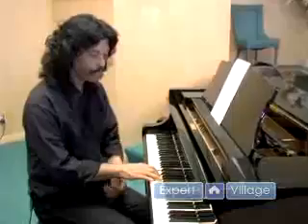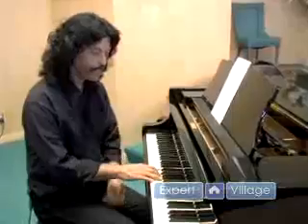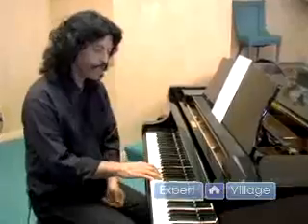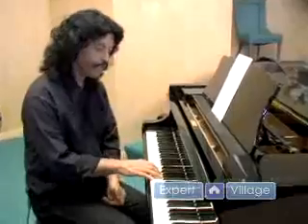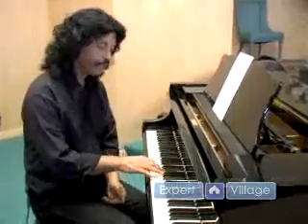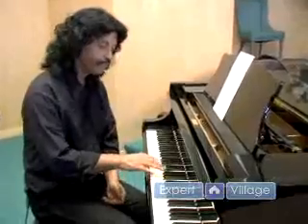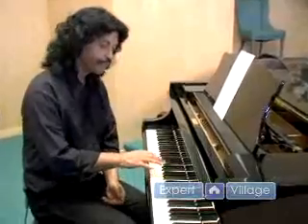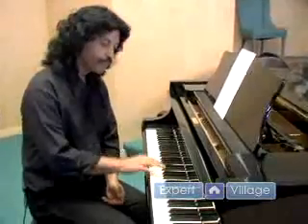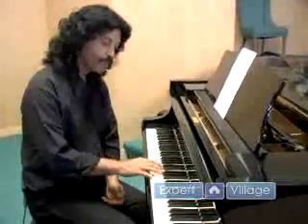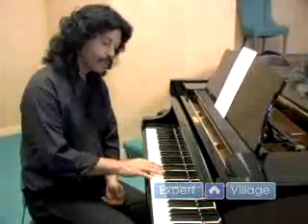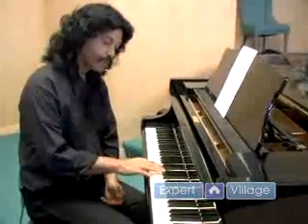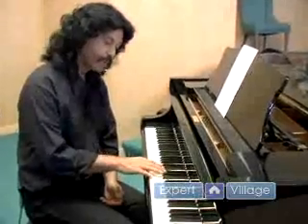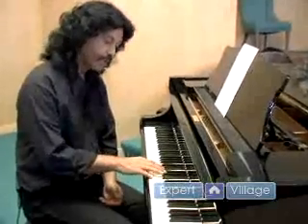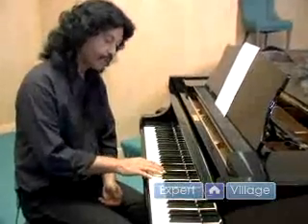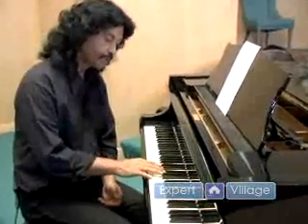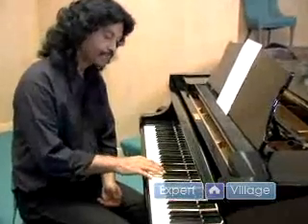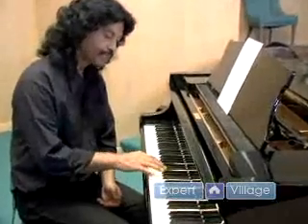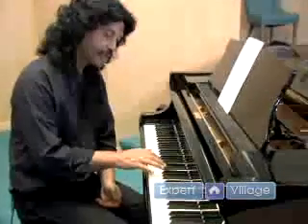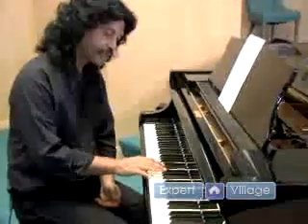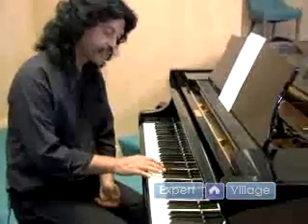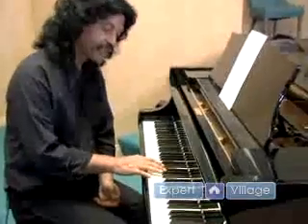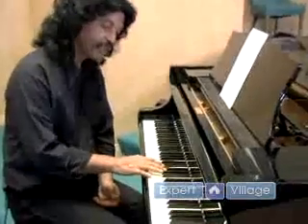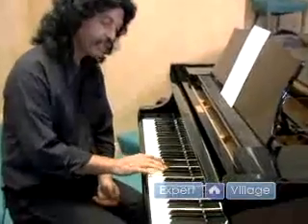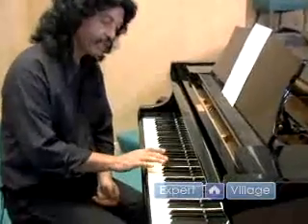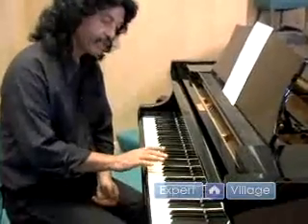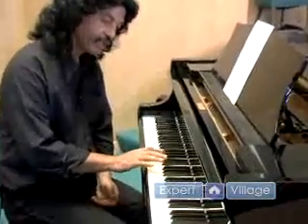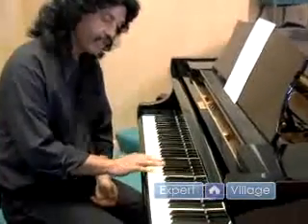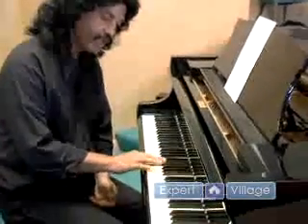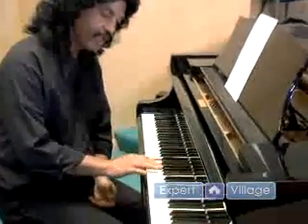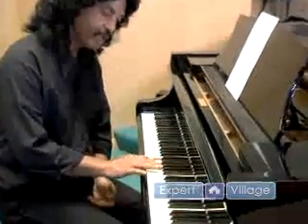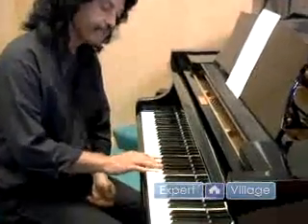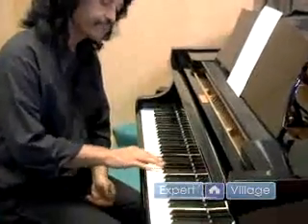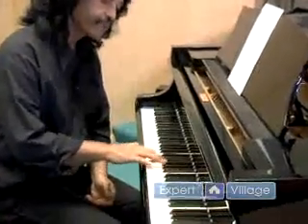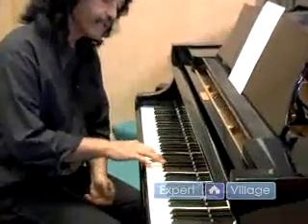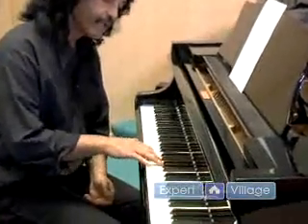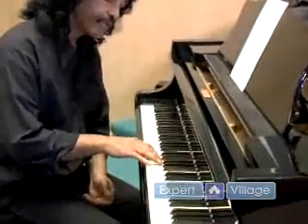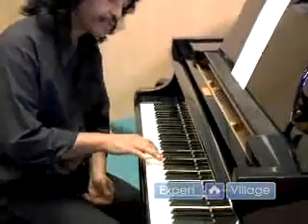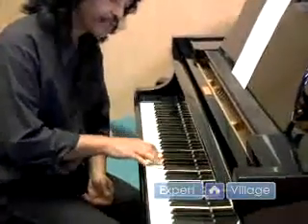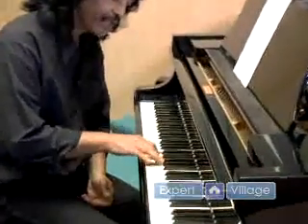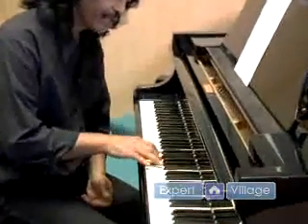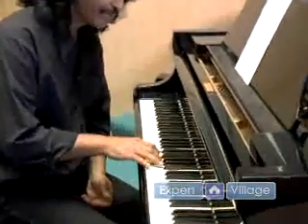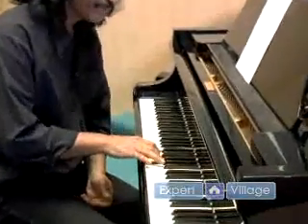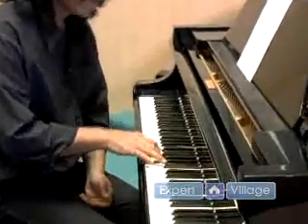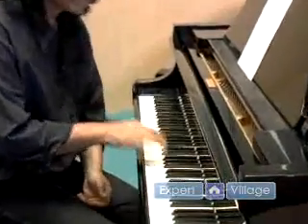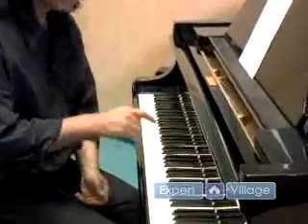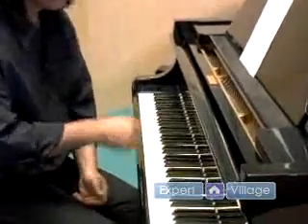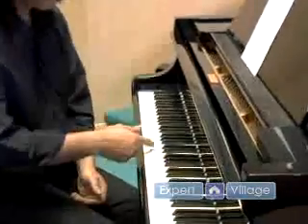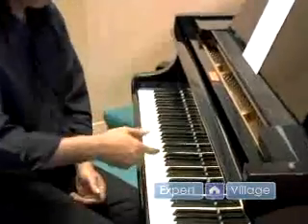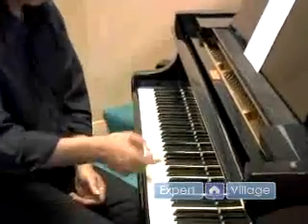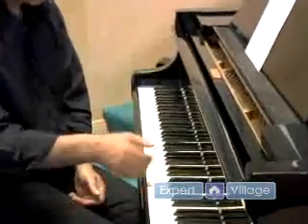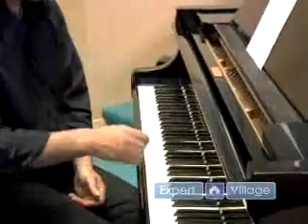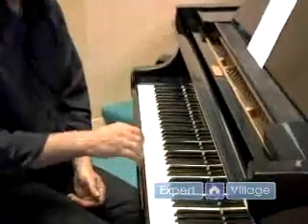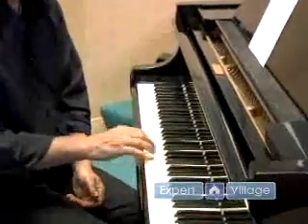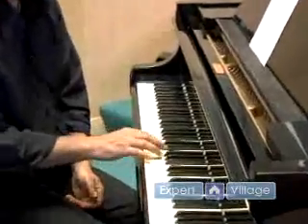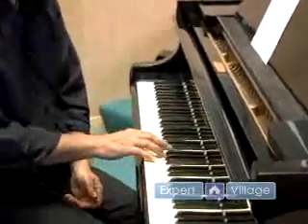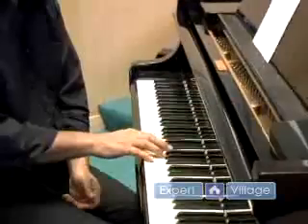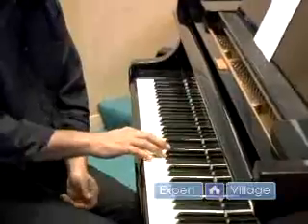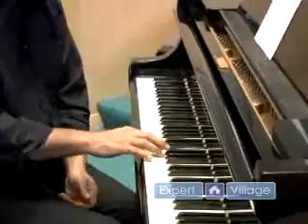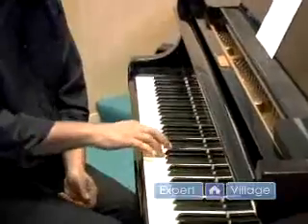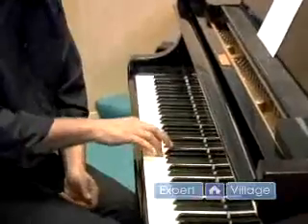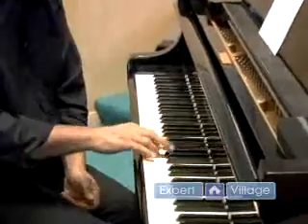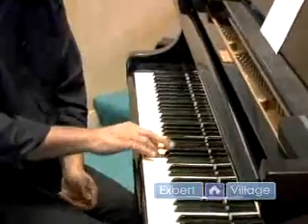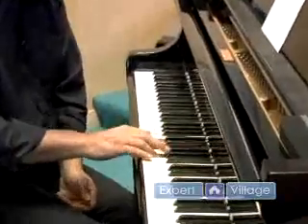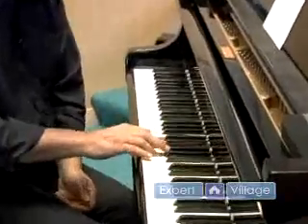So we have a C, an E, and a G. So if we go up the scale and do...